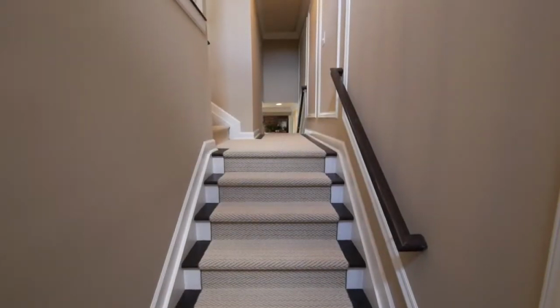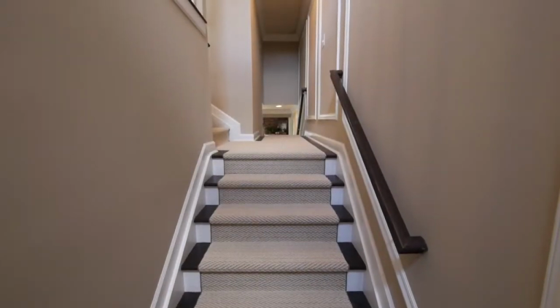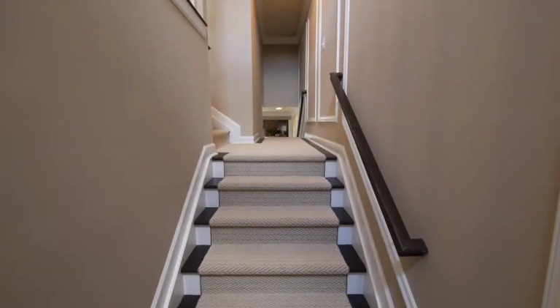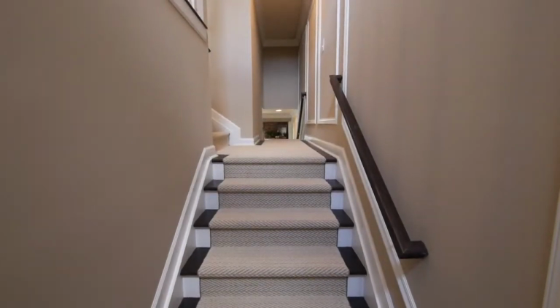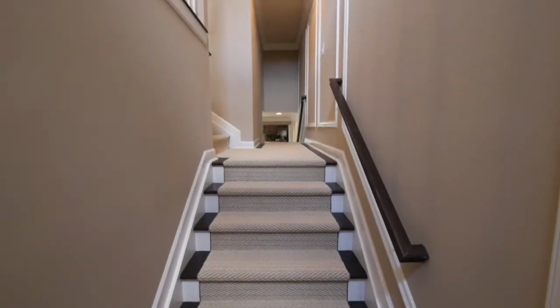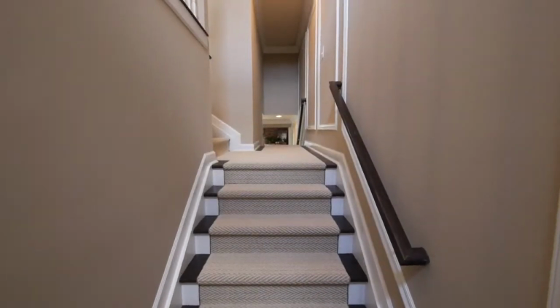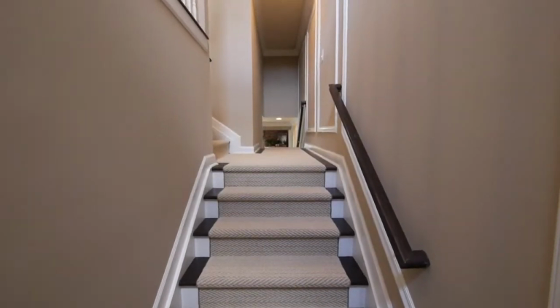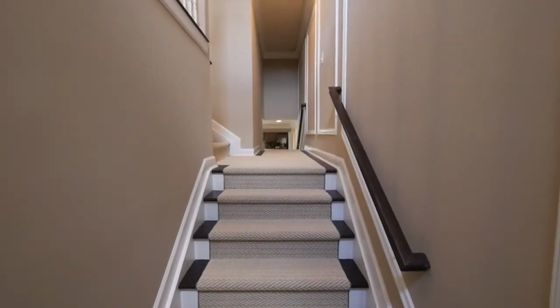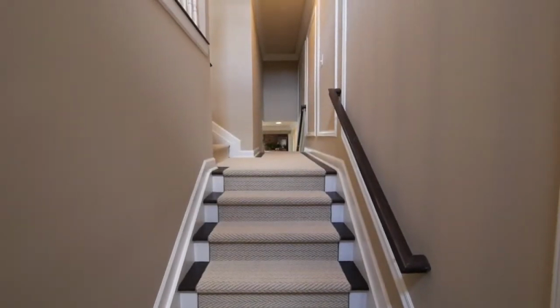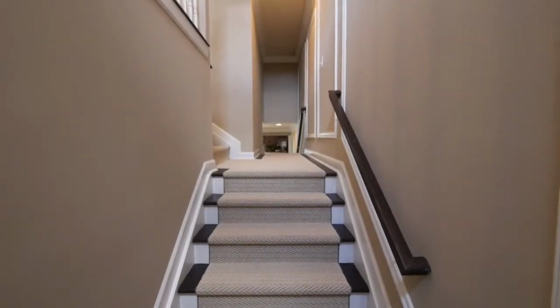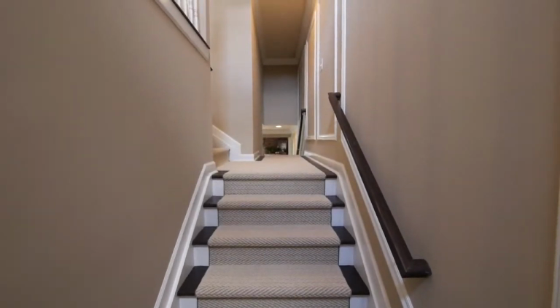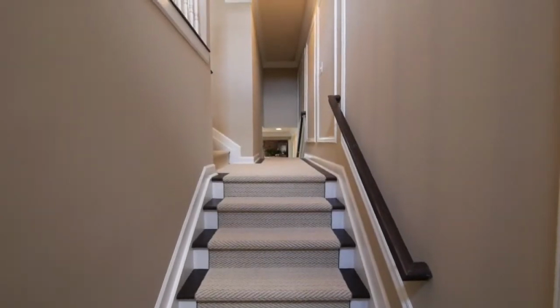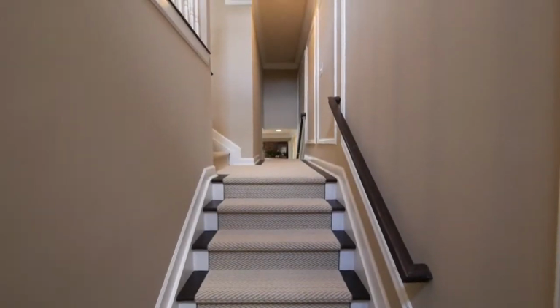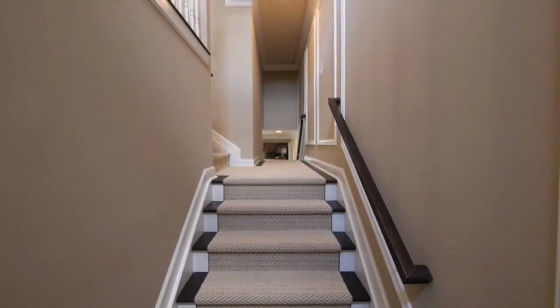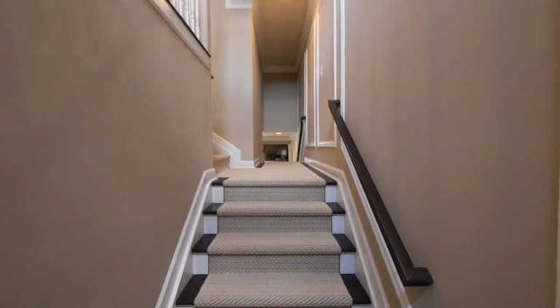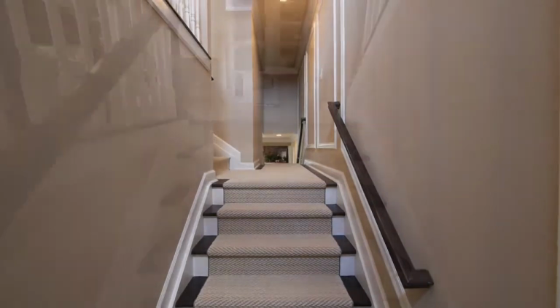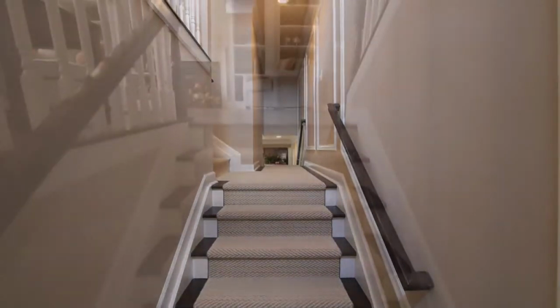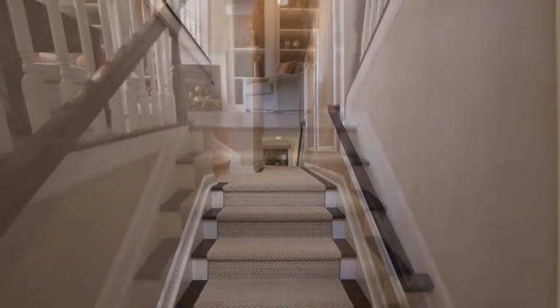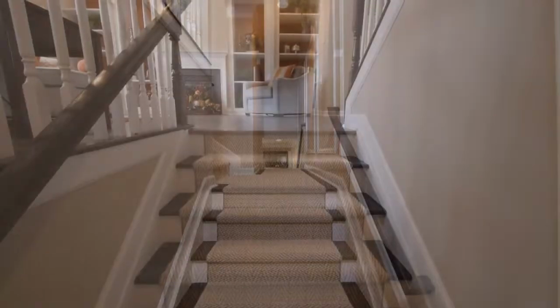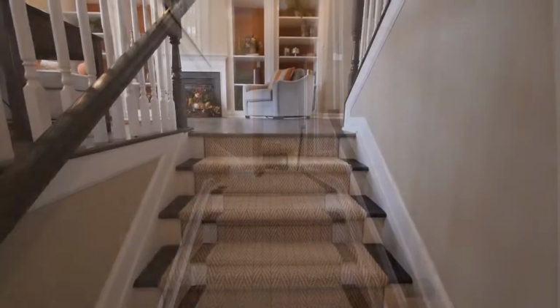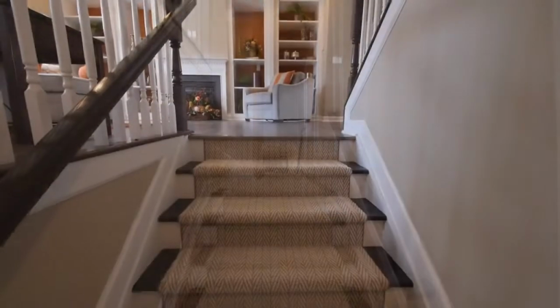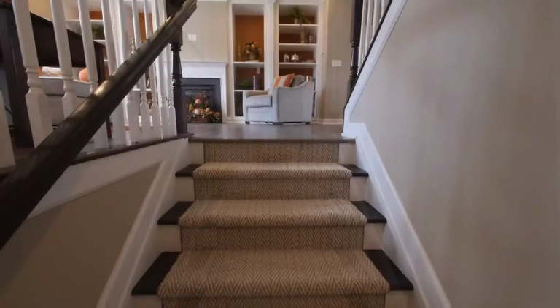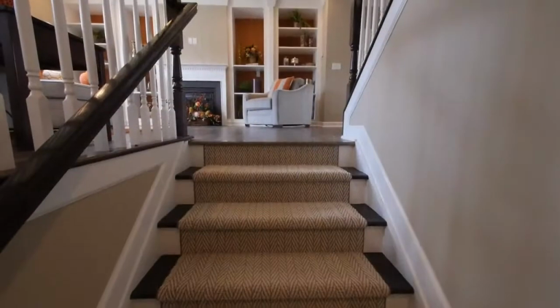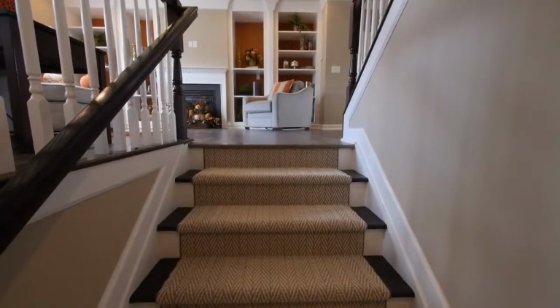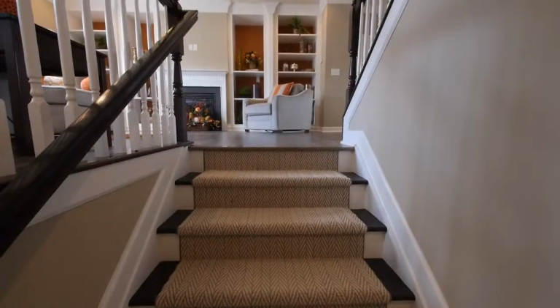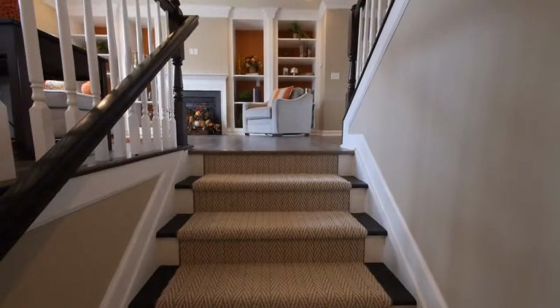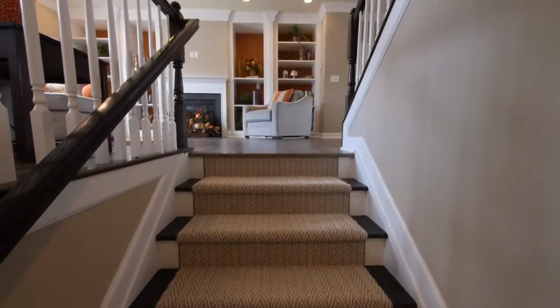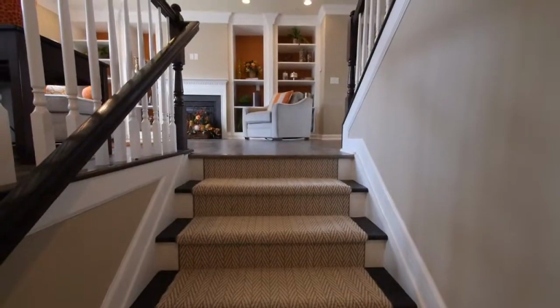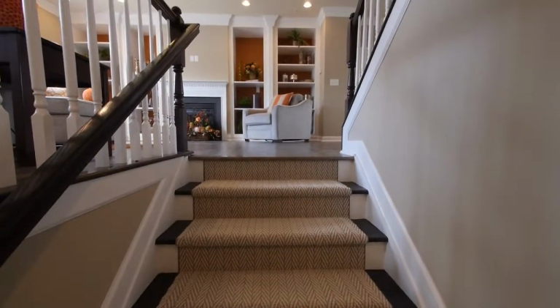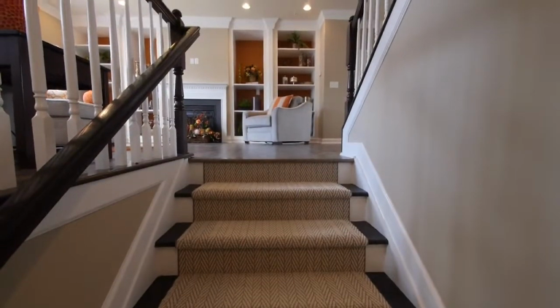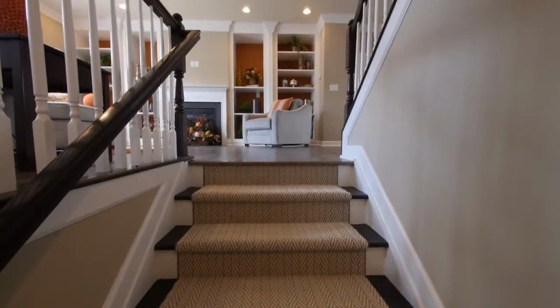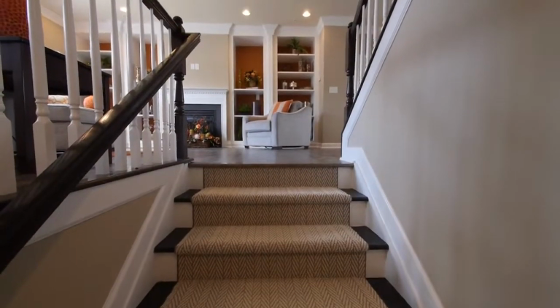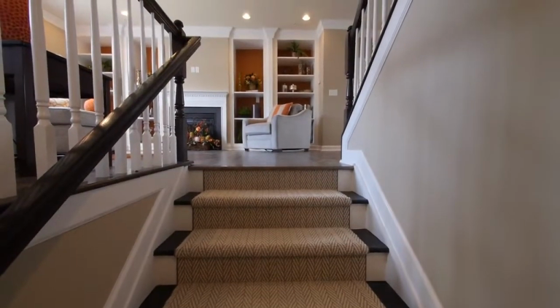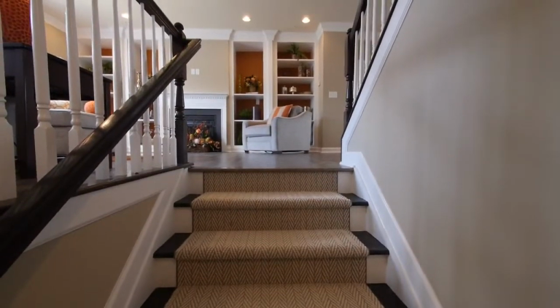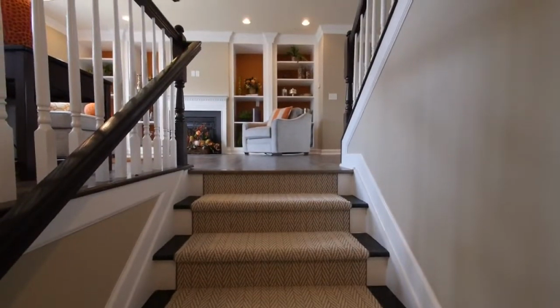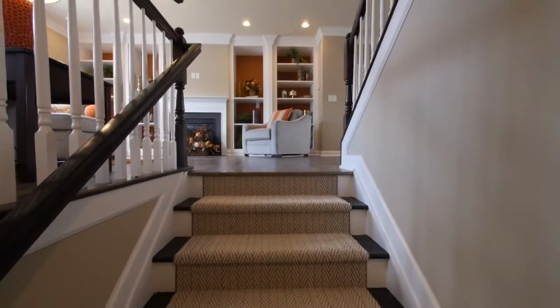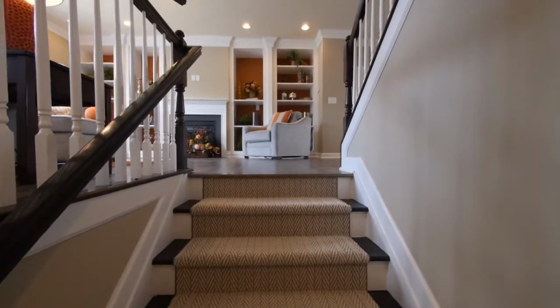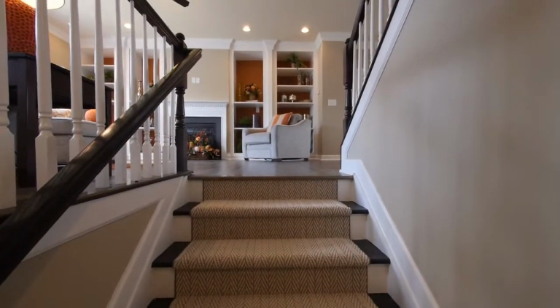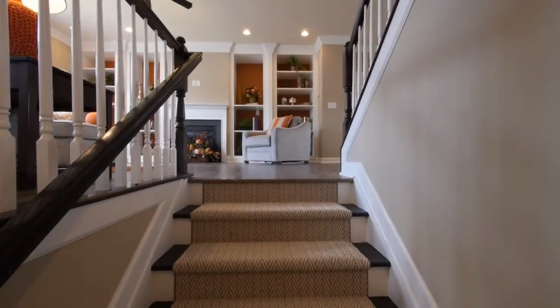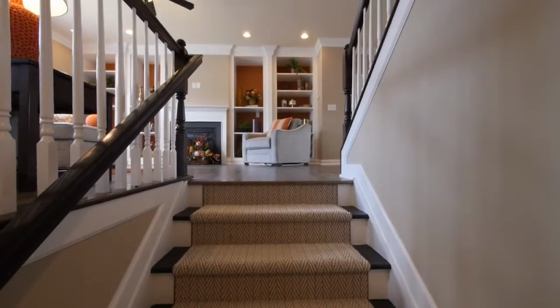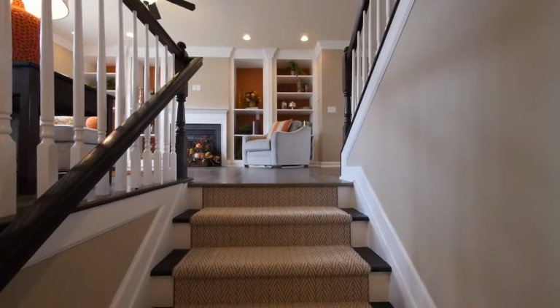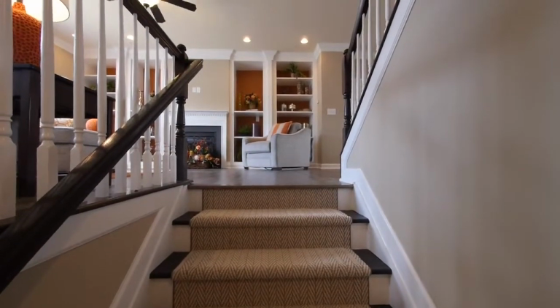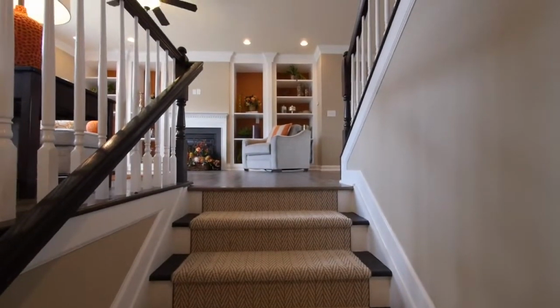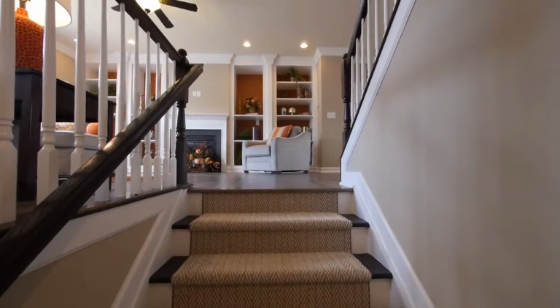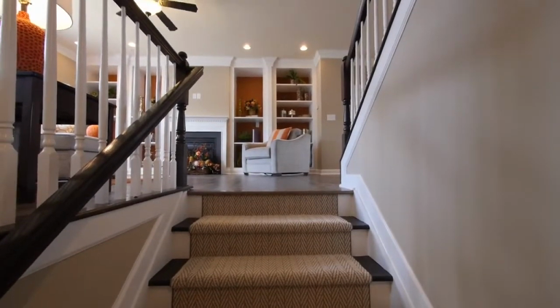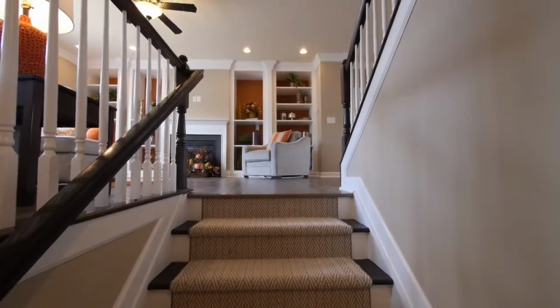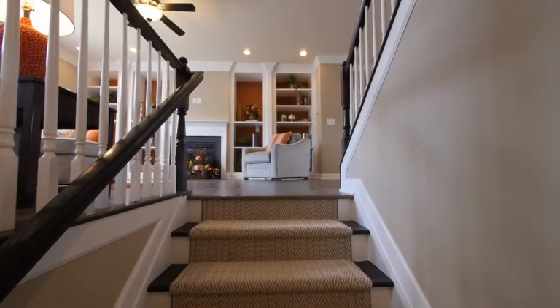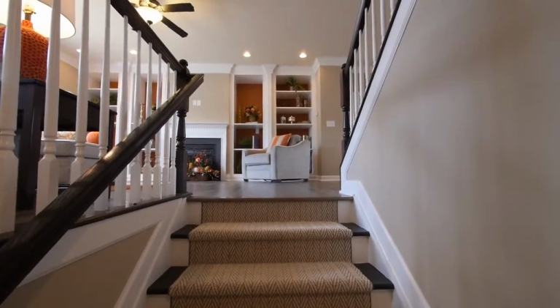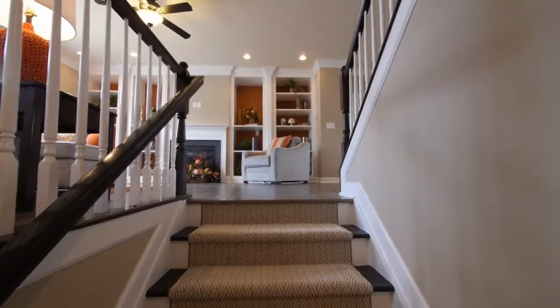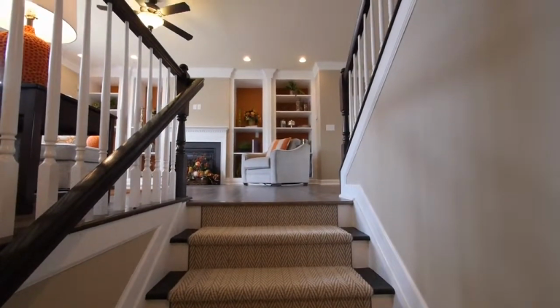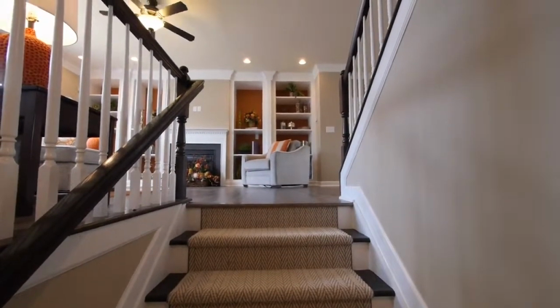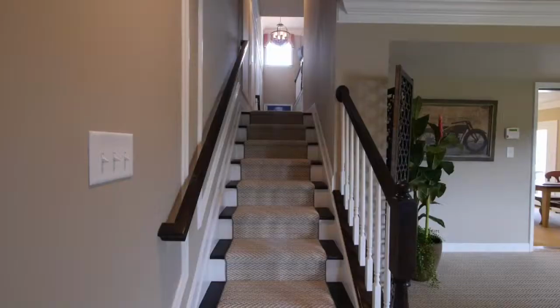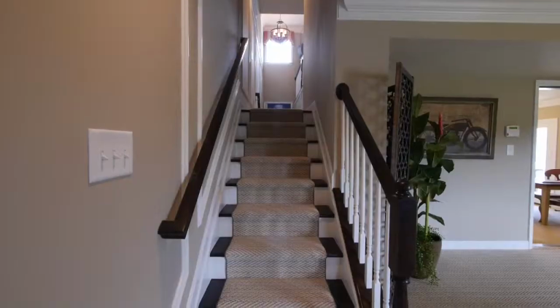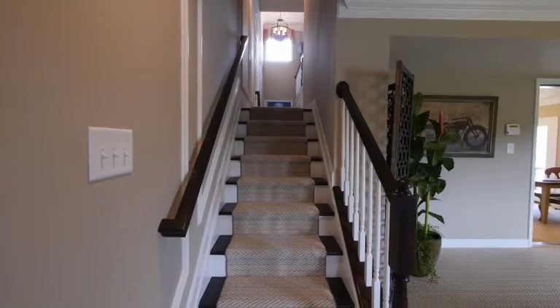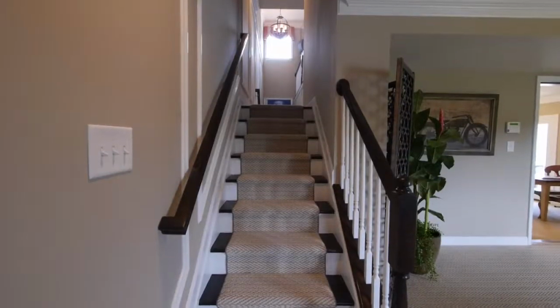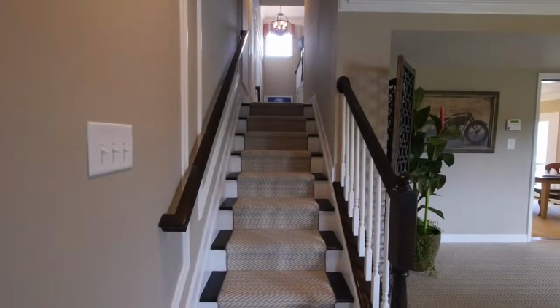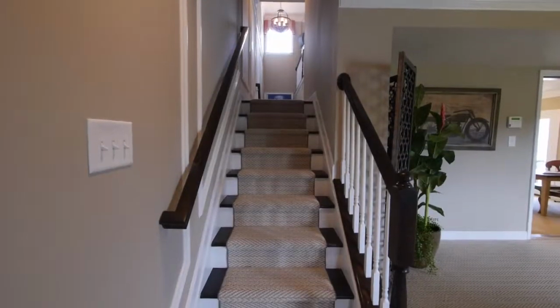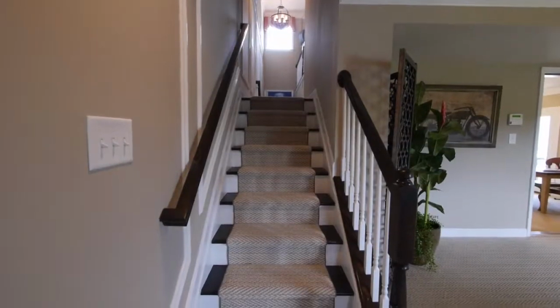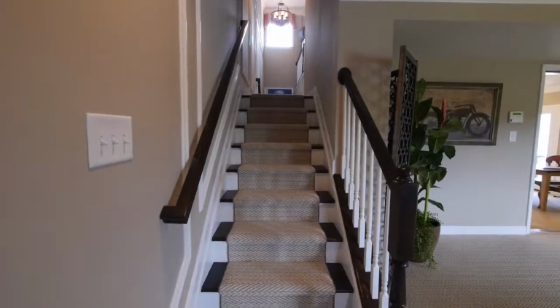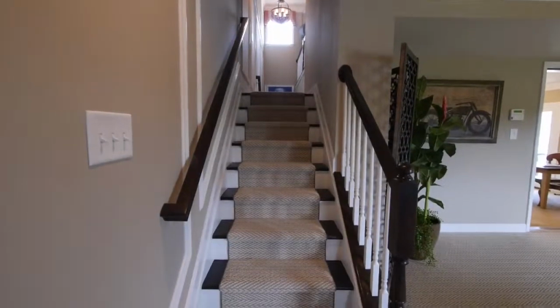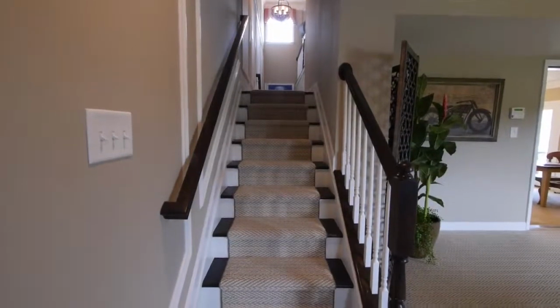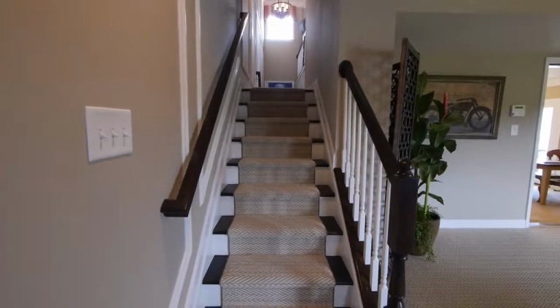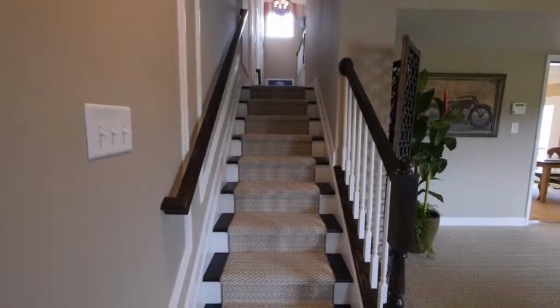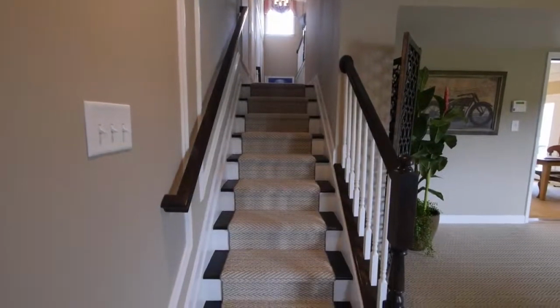The front door opens invitingly into the two-story foyer with a split hardwood staircase up to the main level and down to a family room.